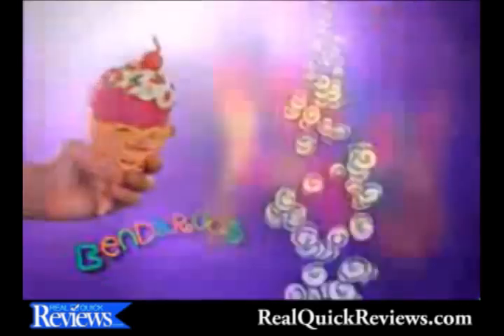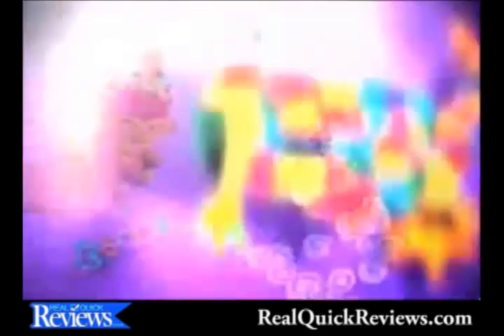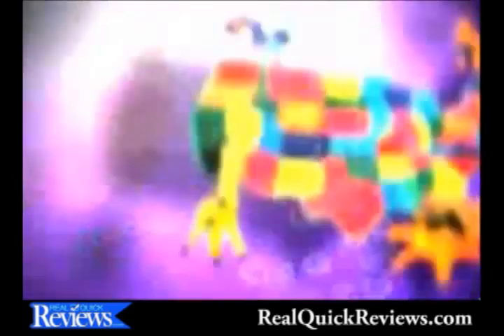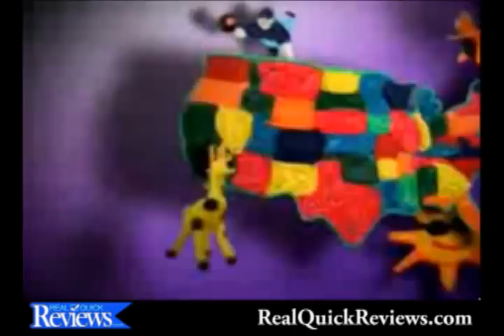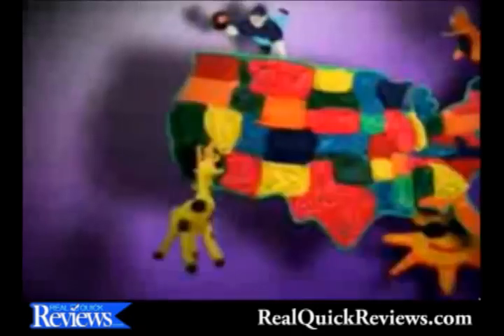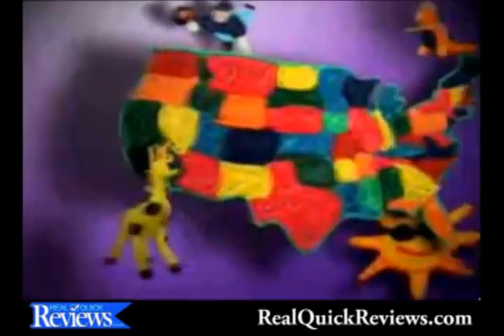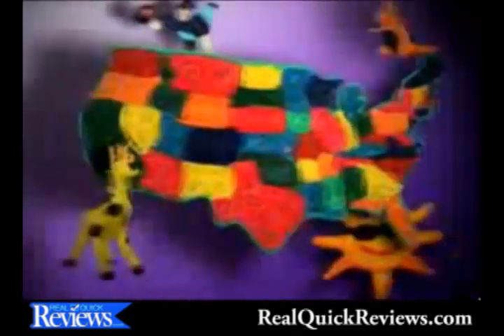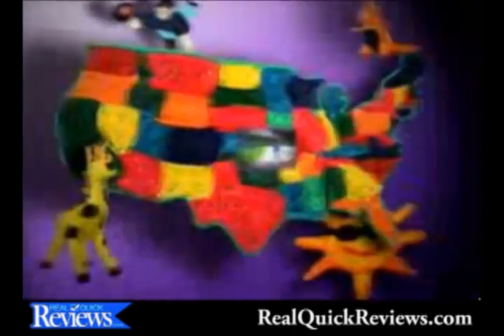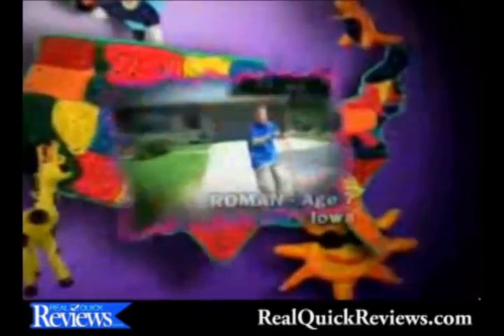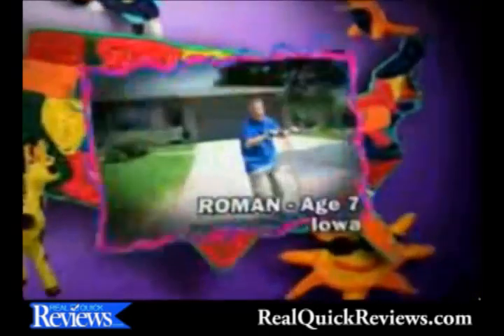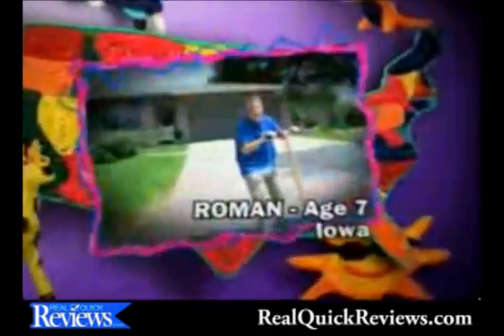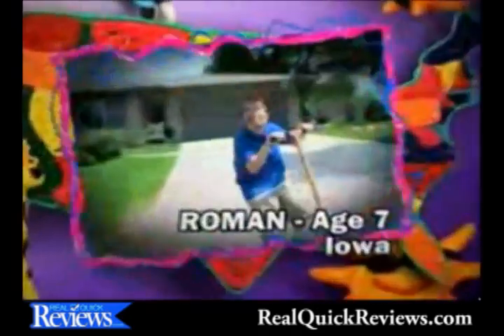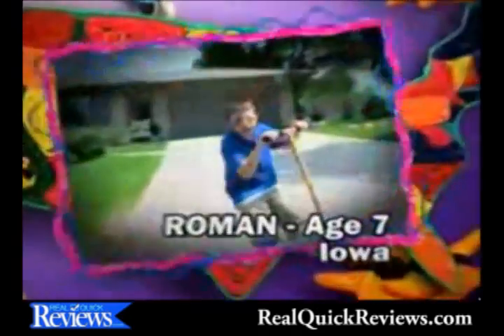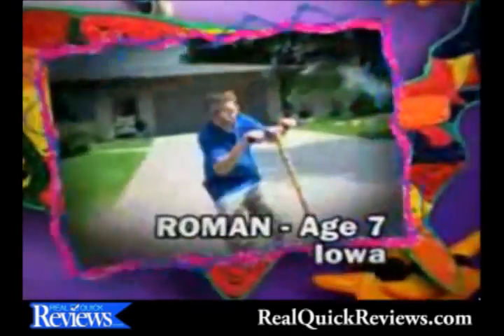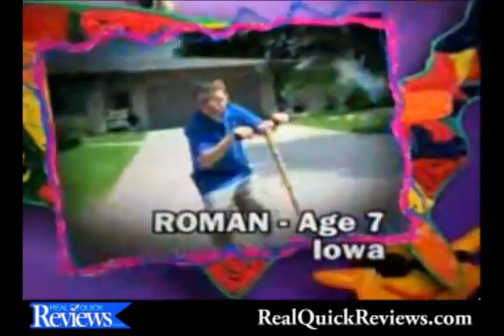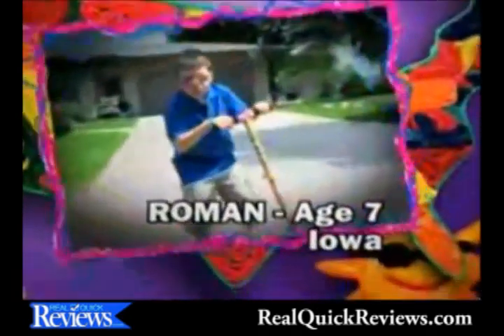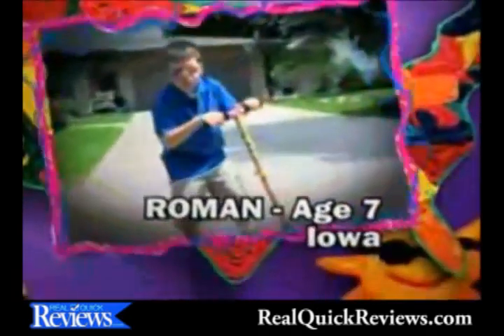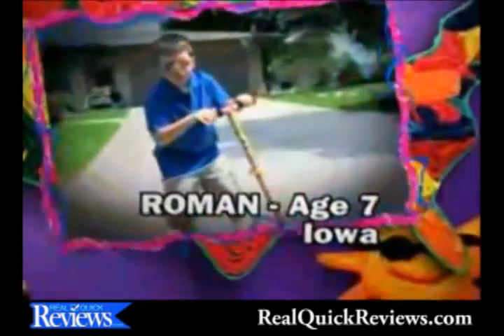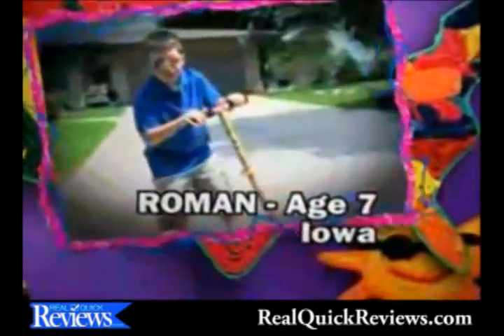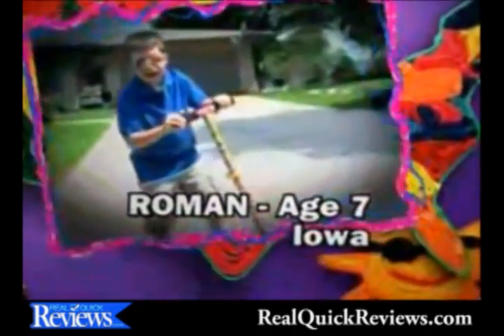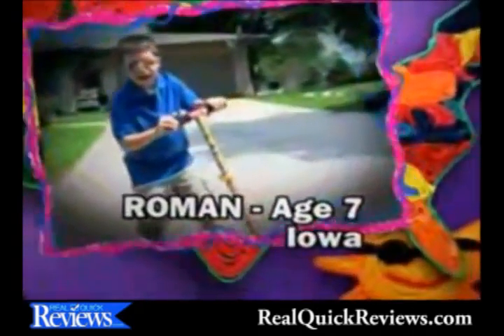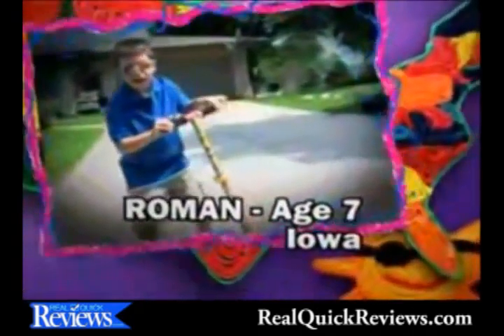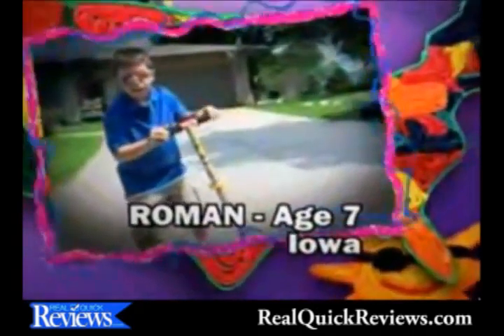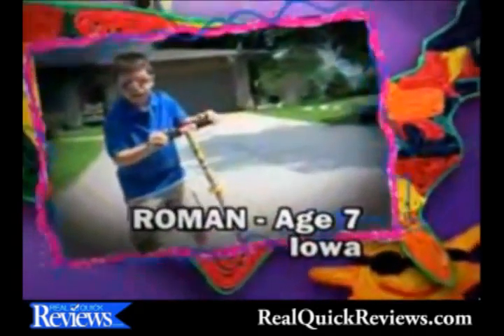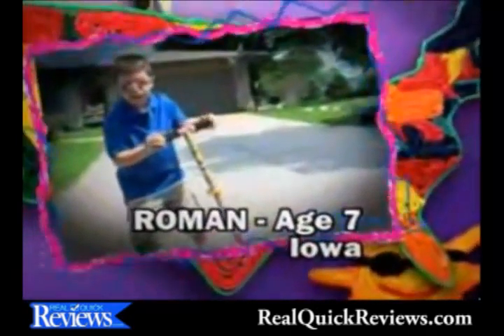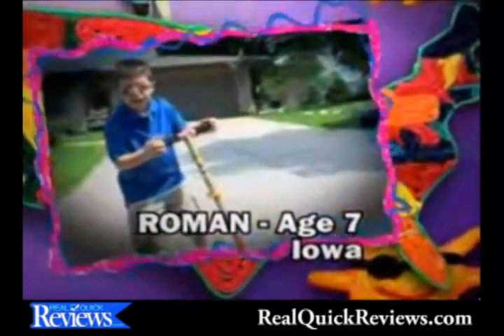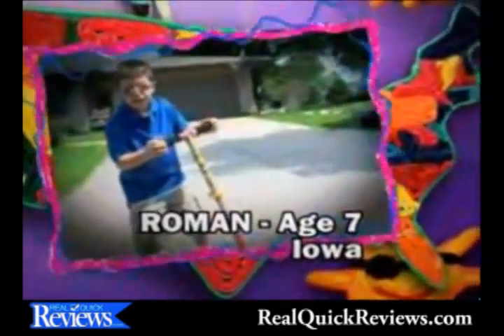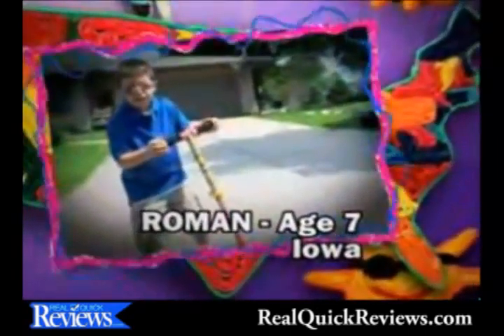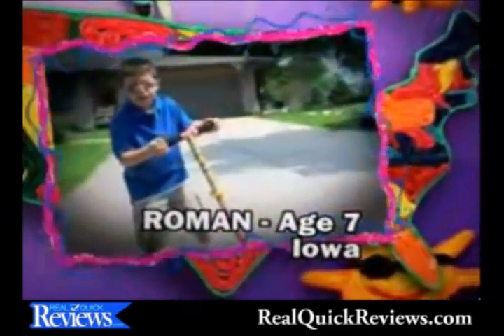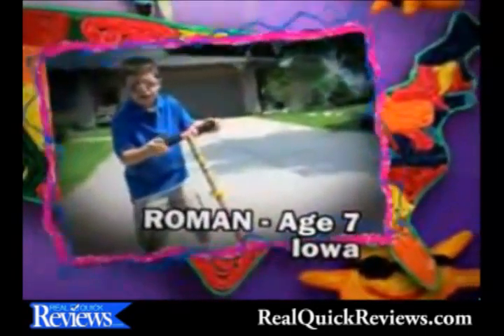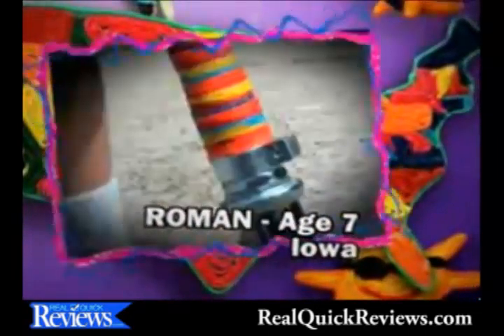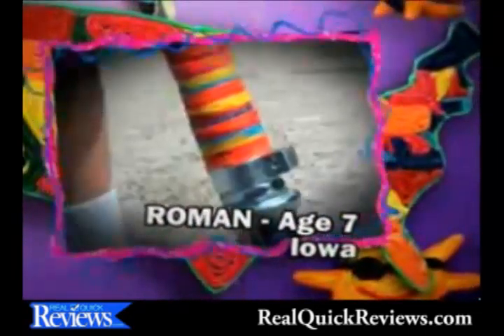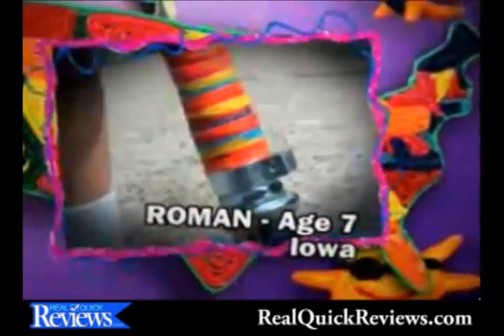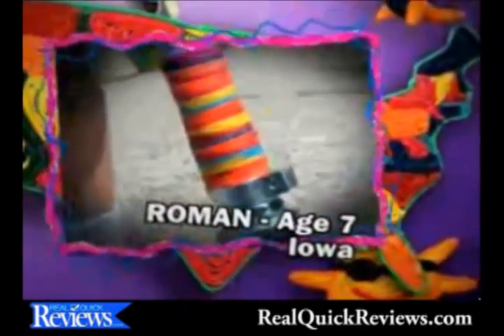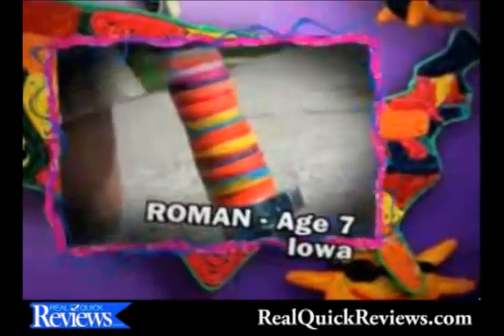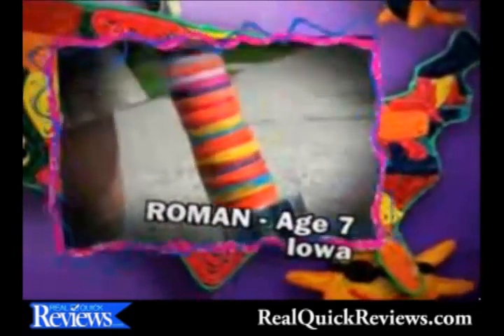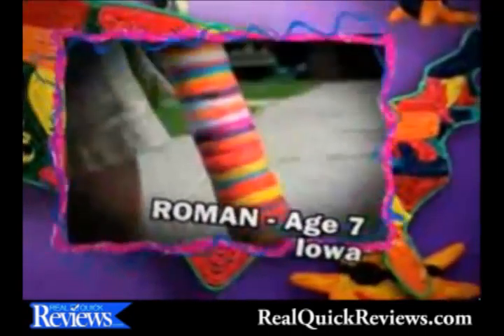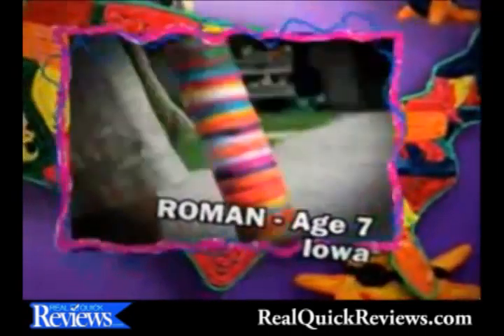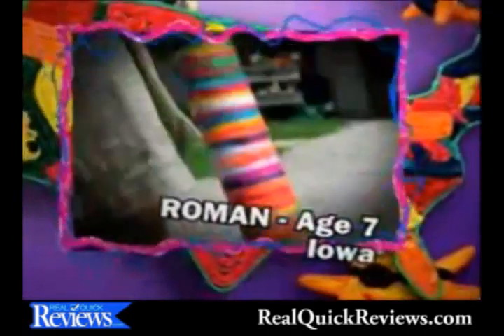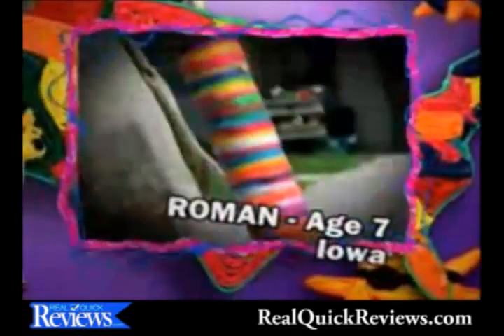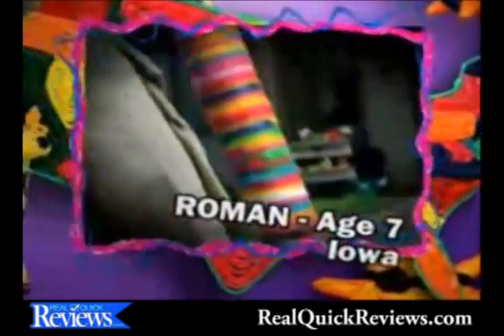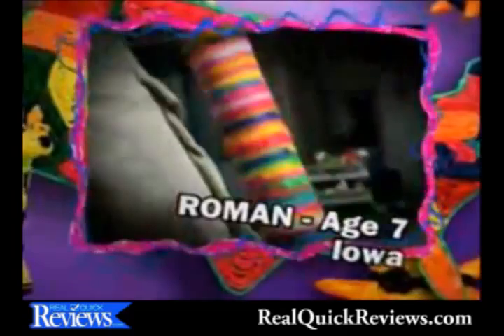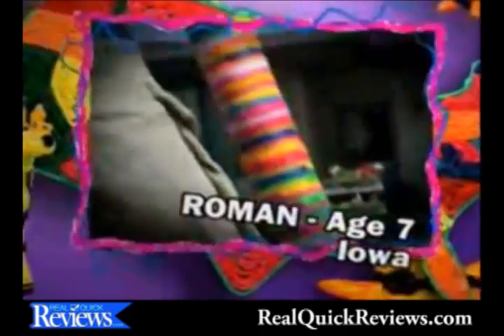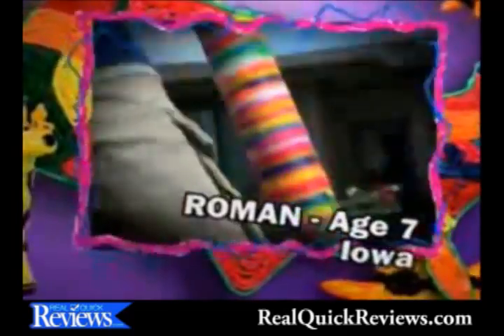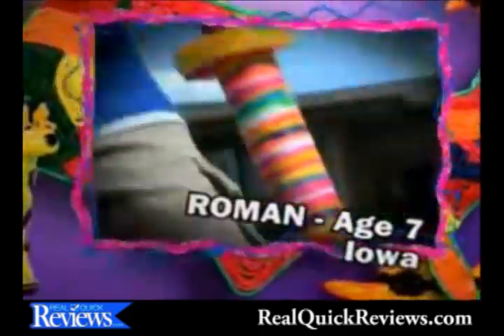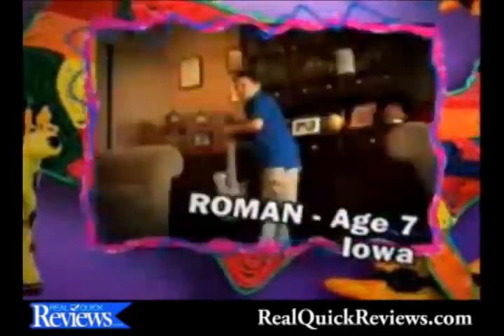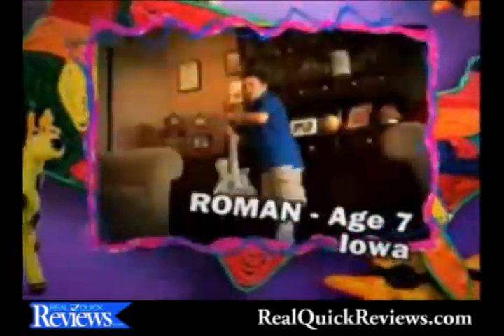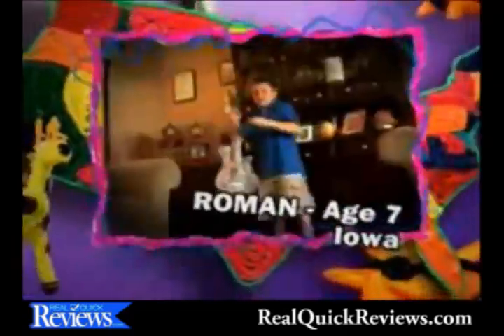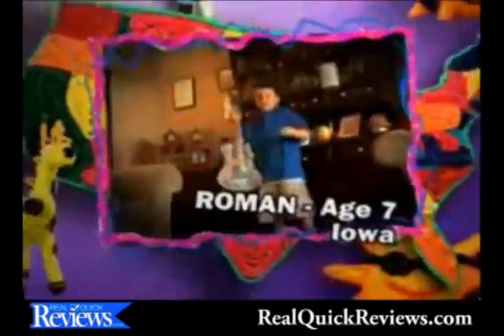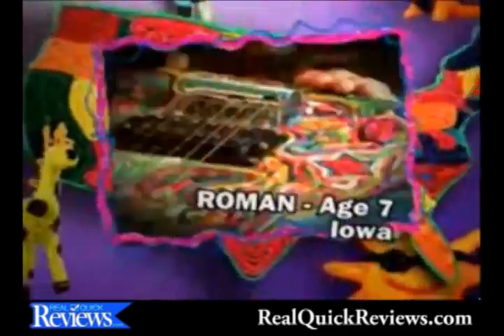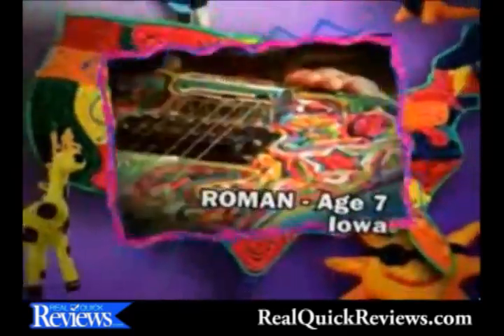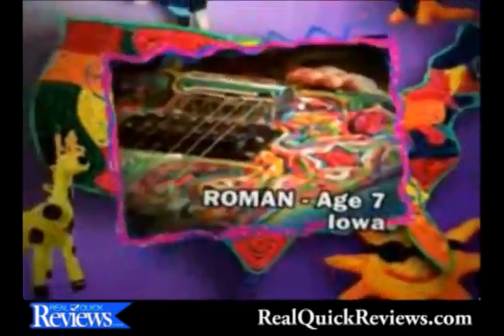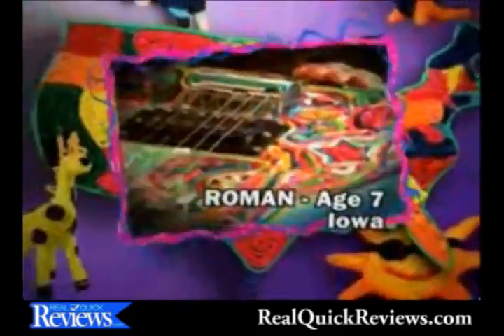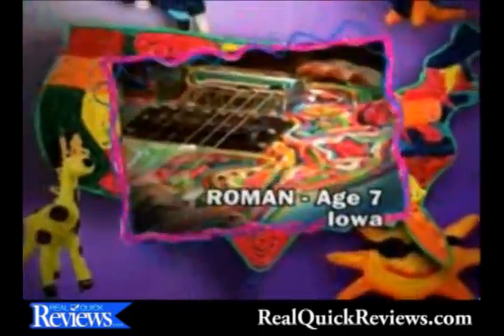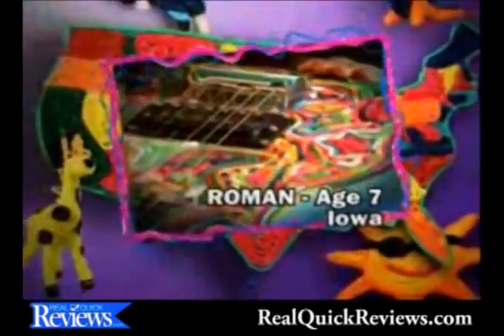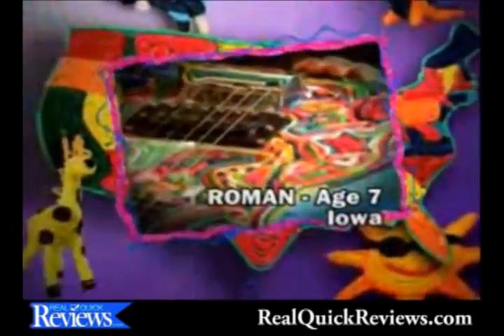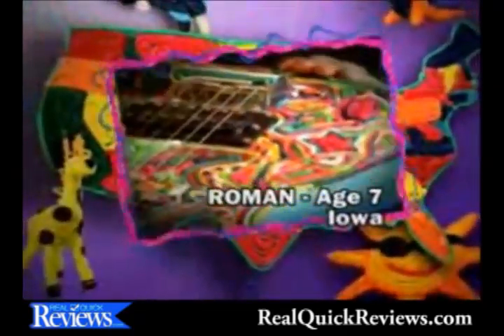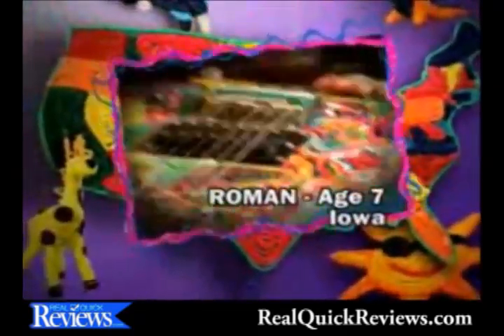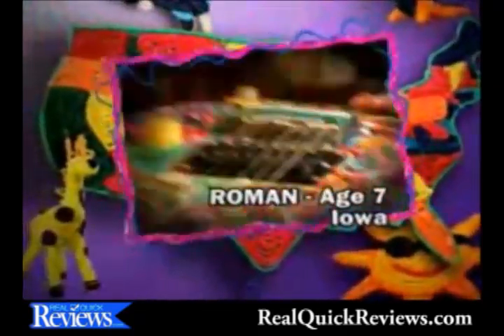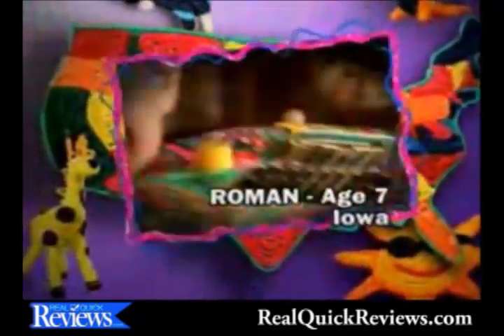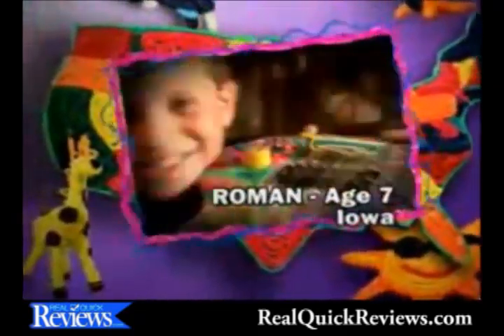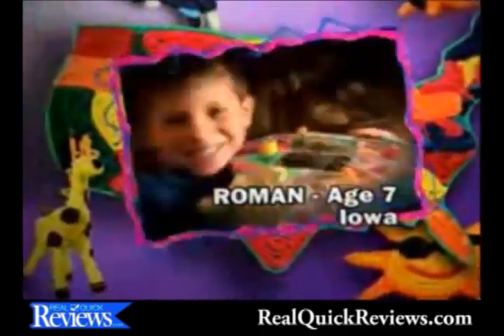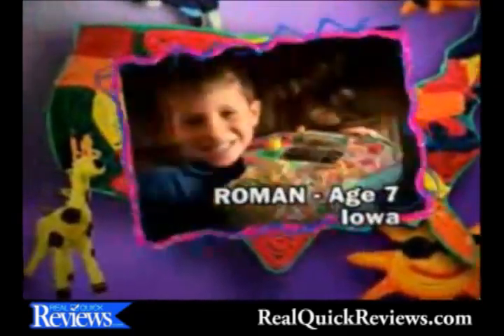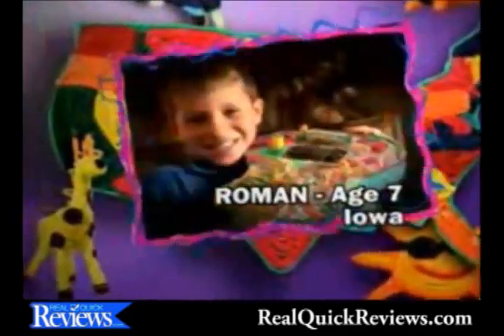How do you Bend-a-roos? Hi, I'm Roman and I live in Iowa! I've been here with my scooter! Check it out! I've been here with my guitar!